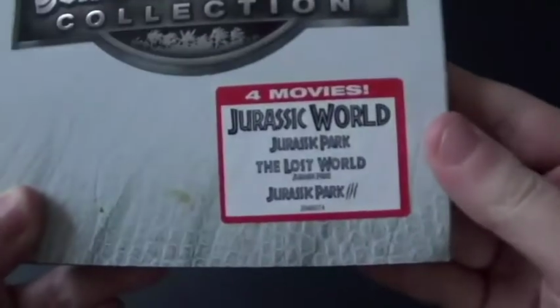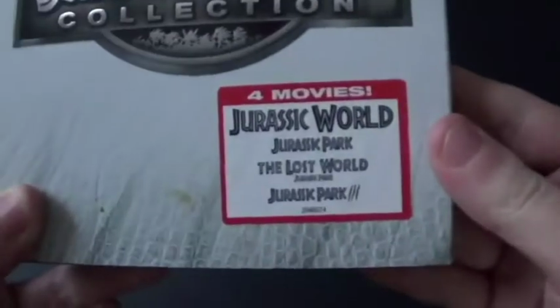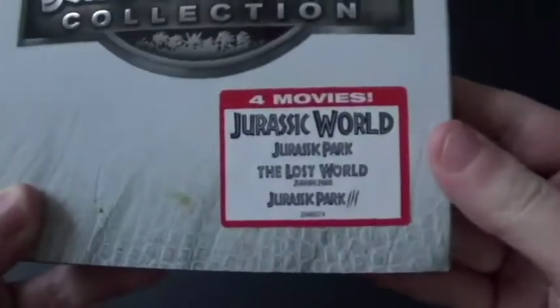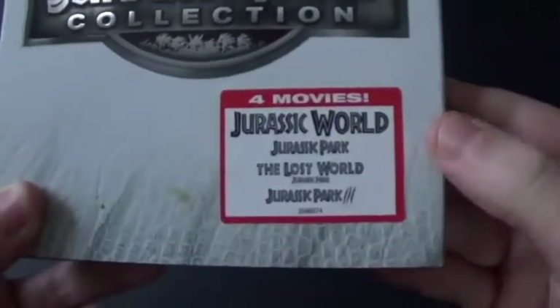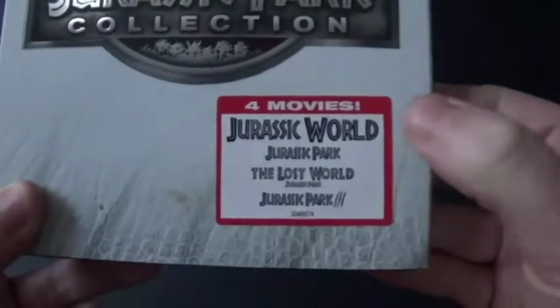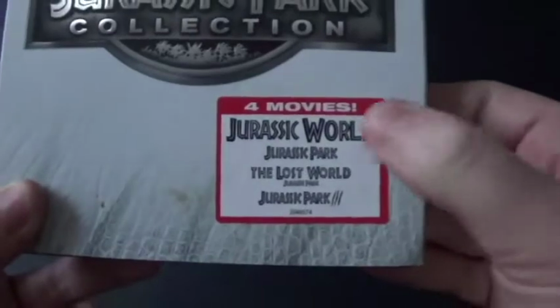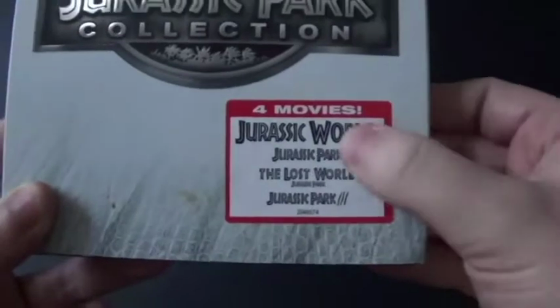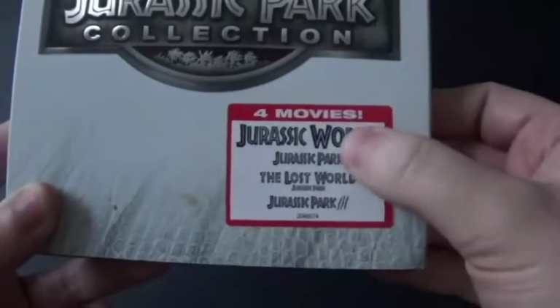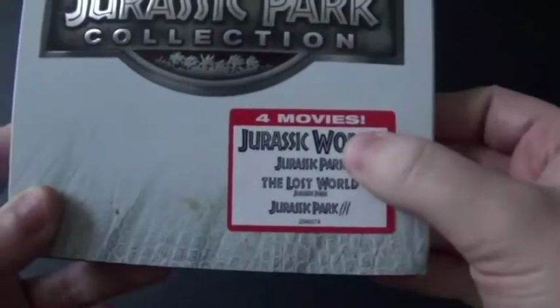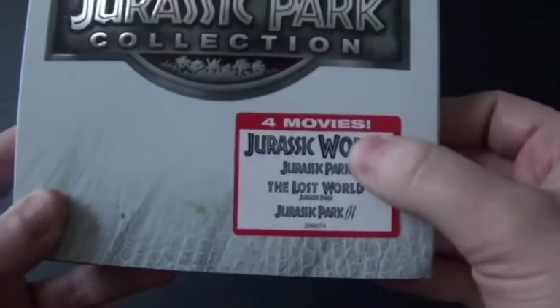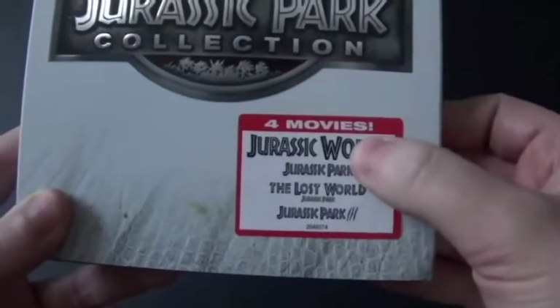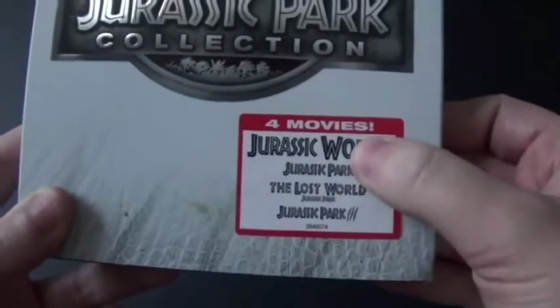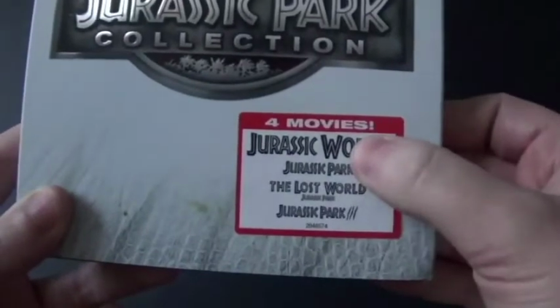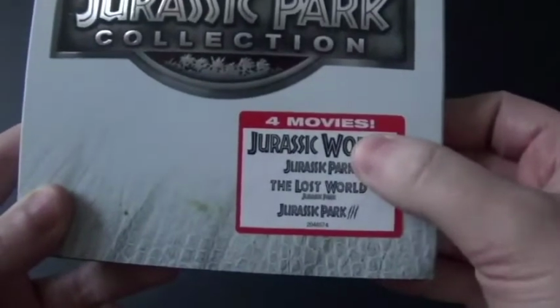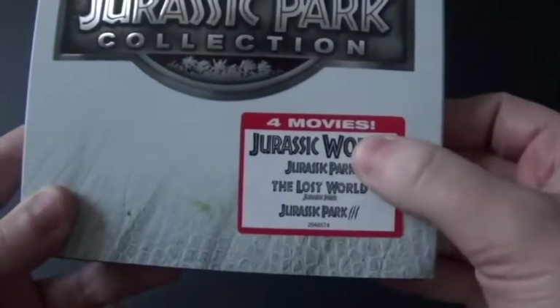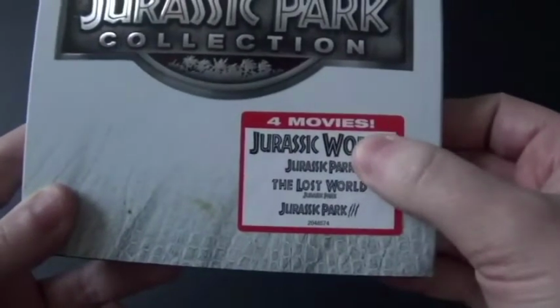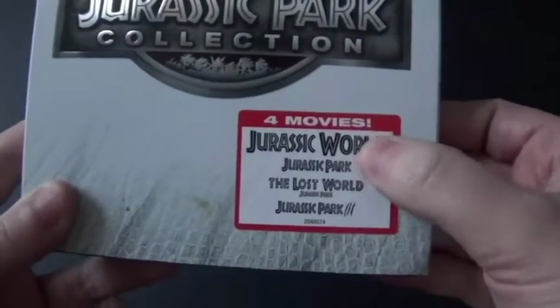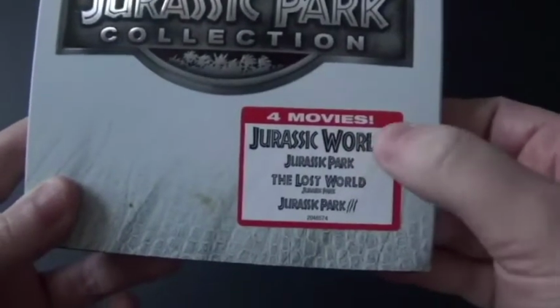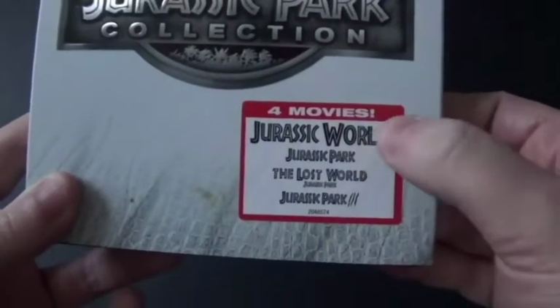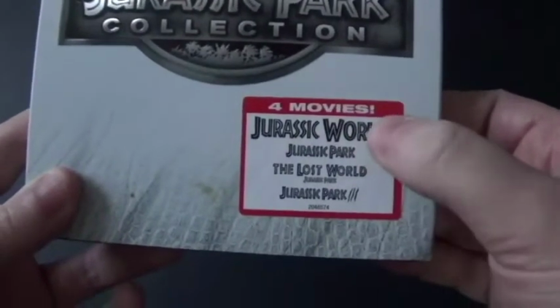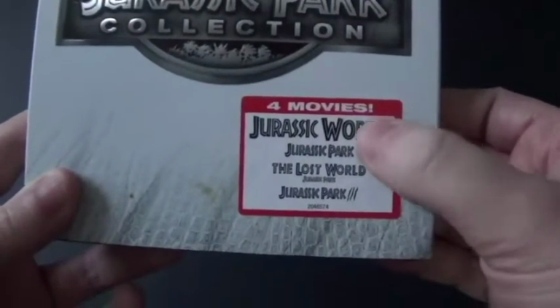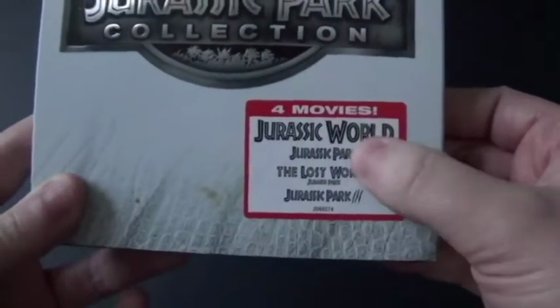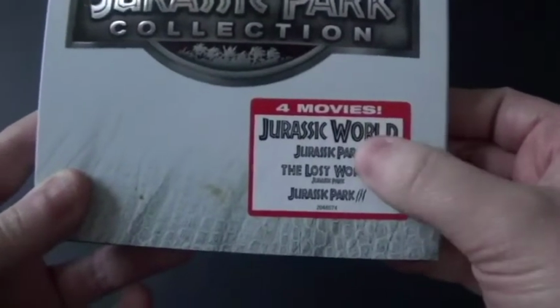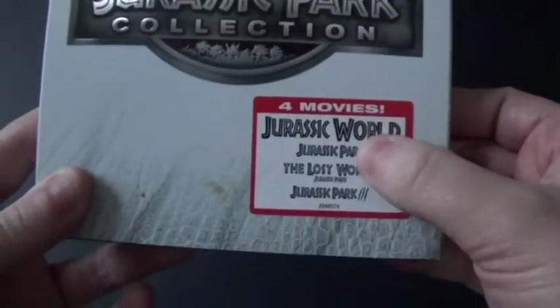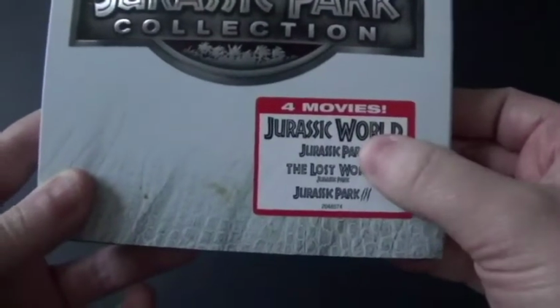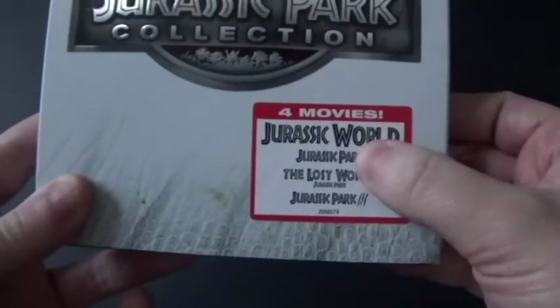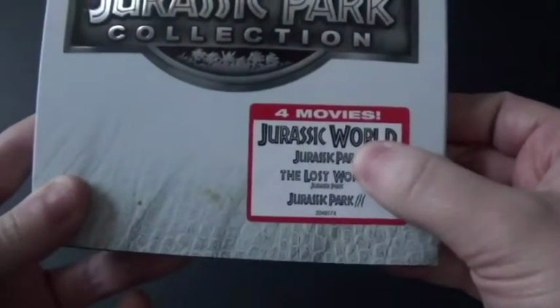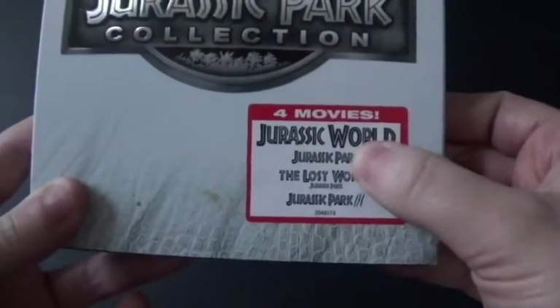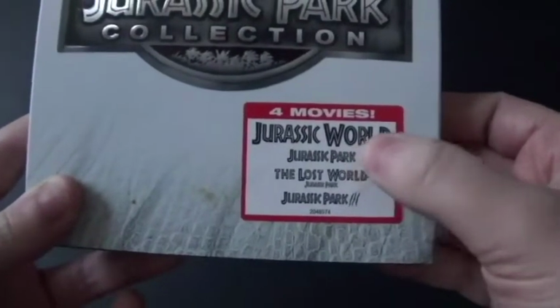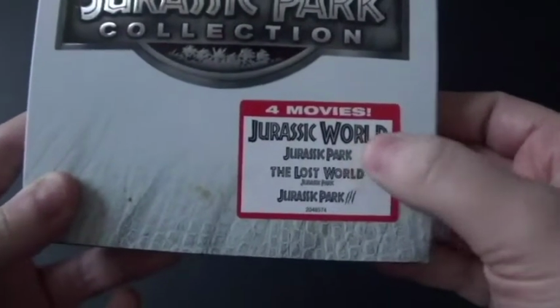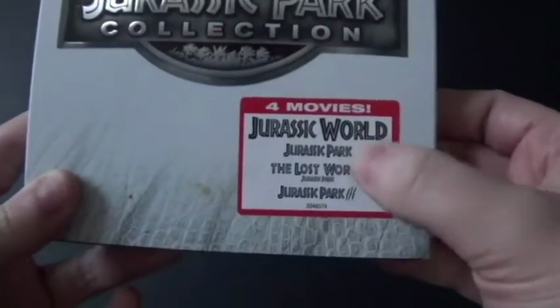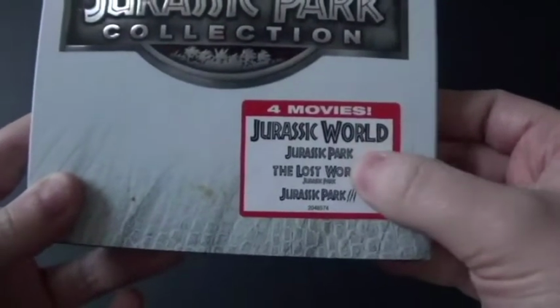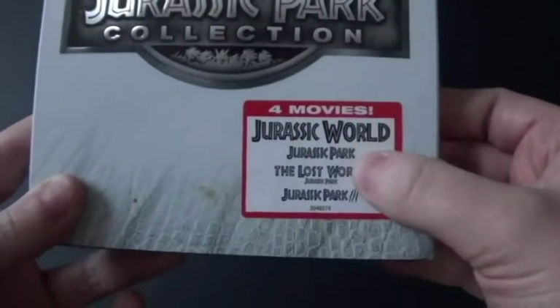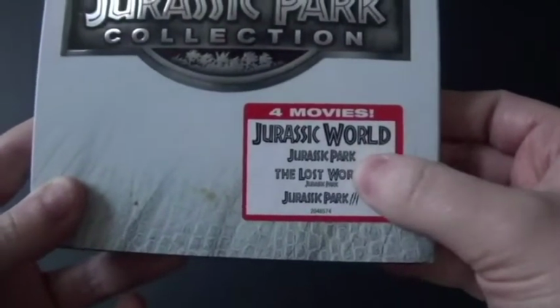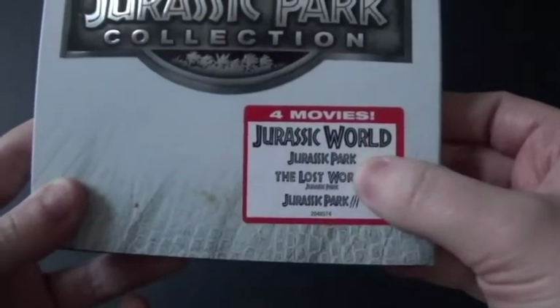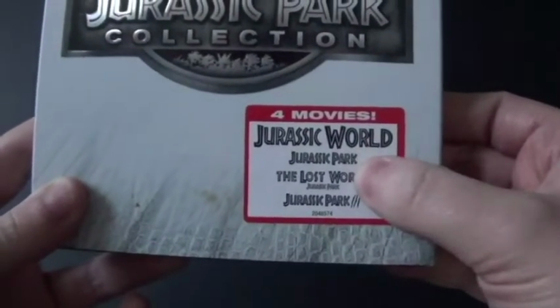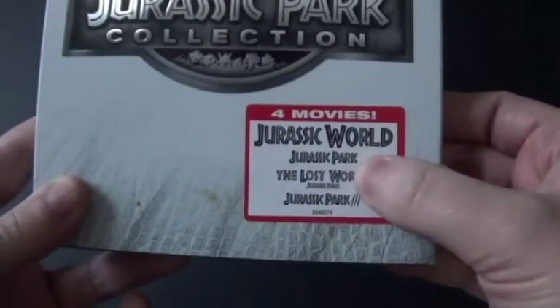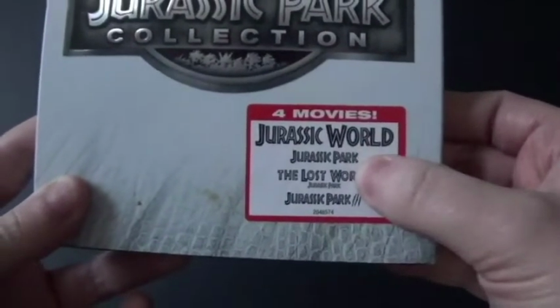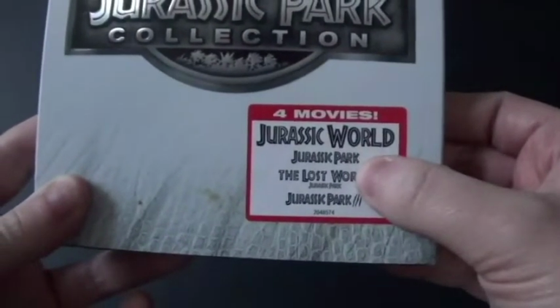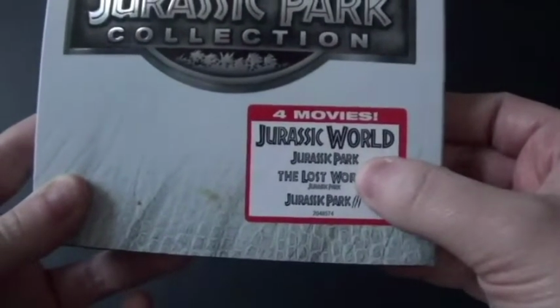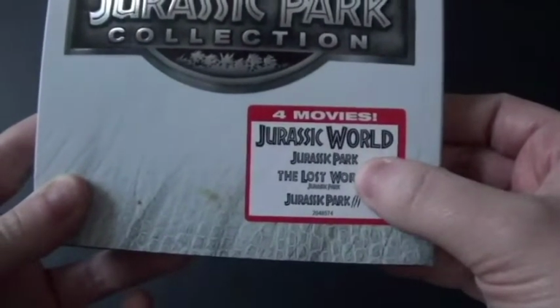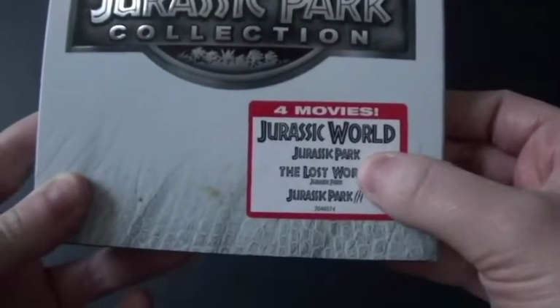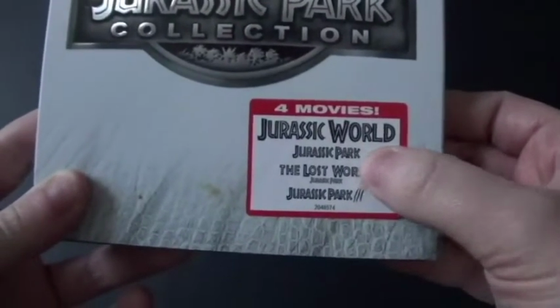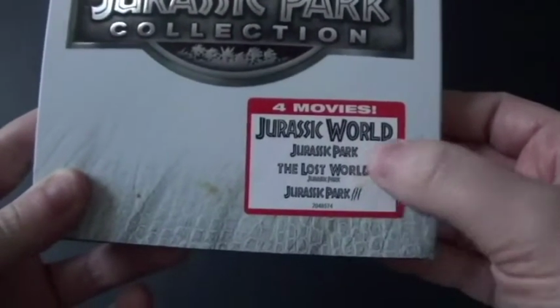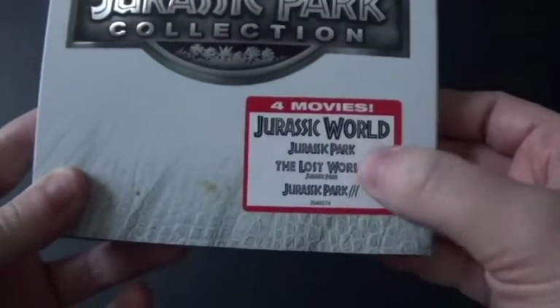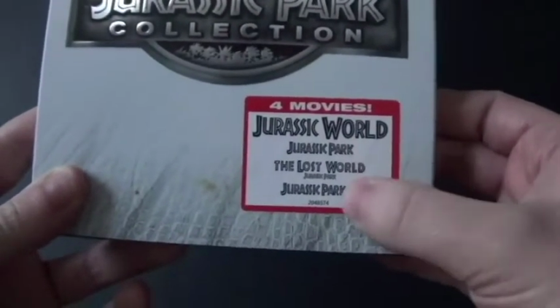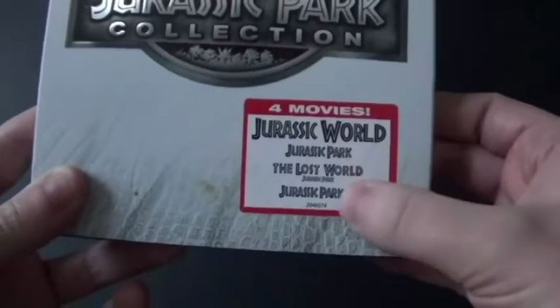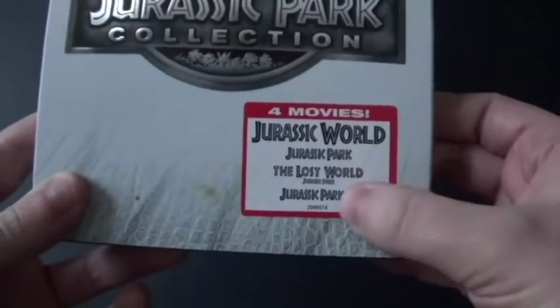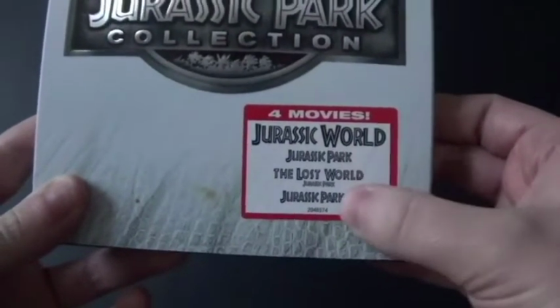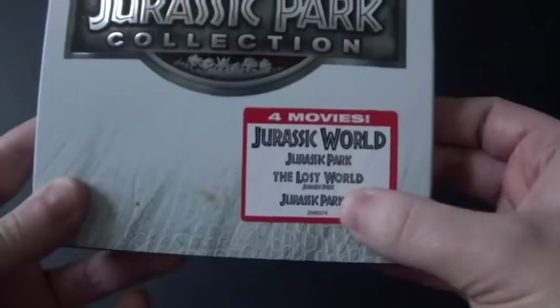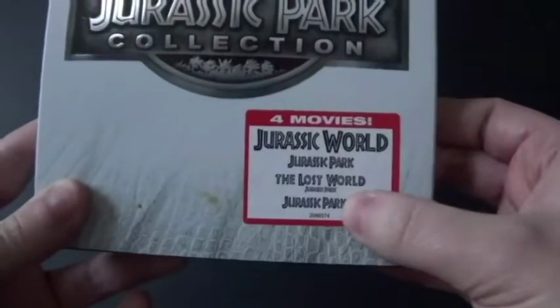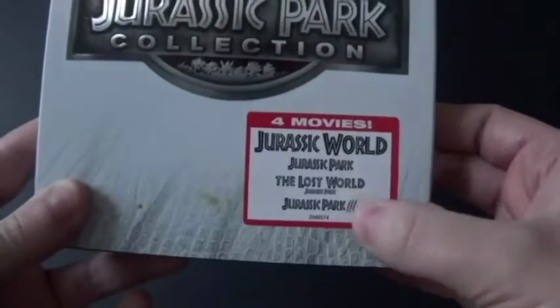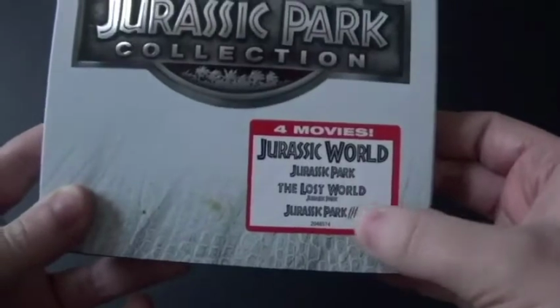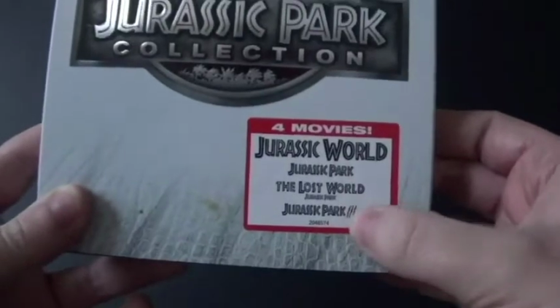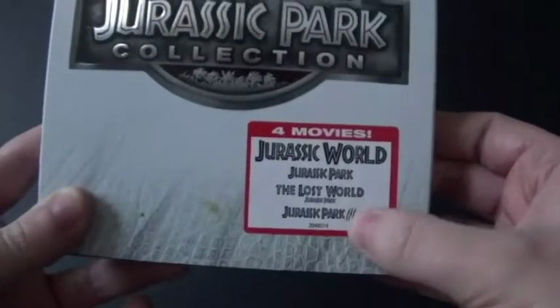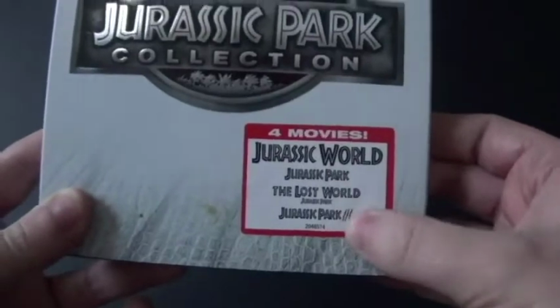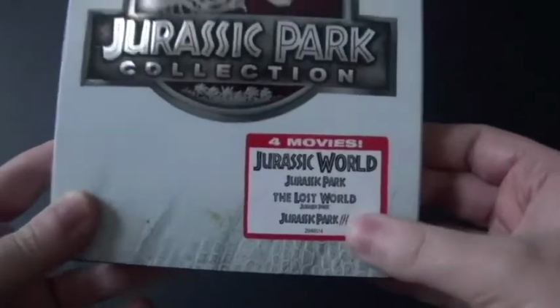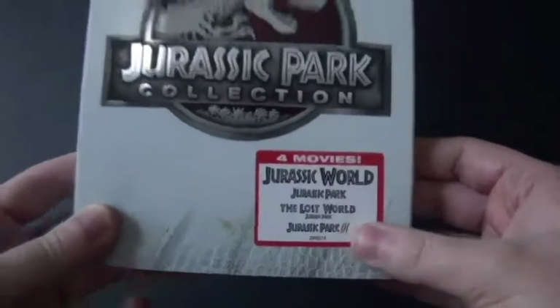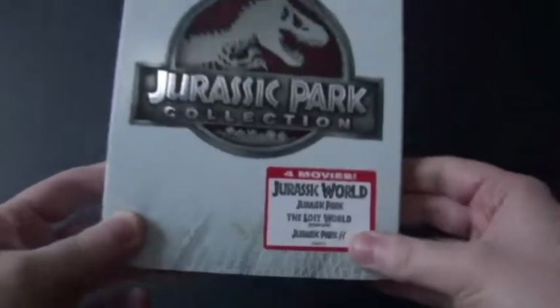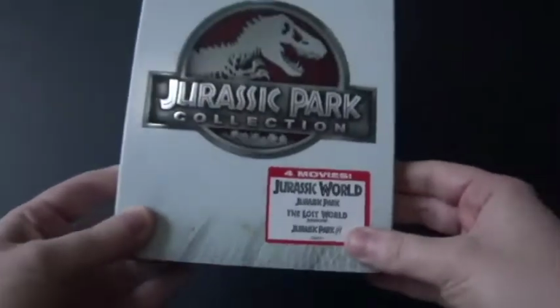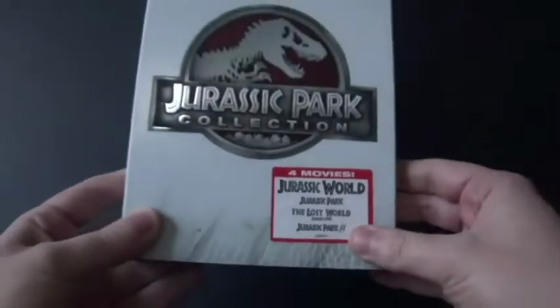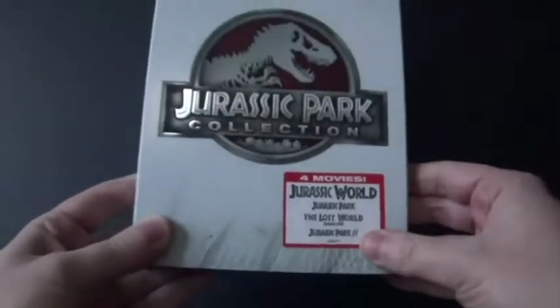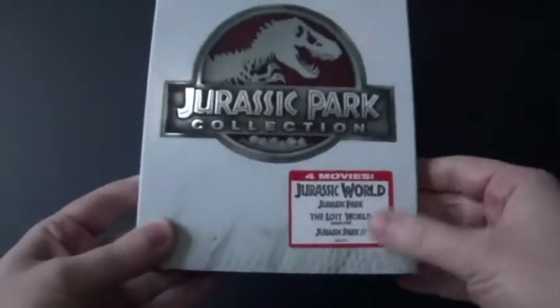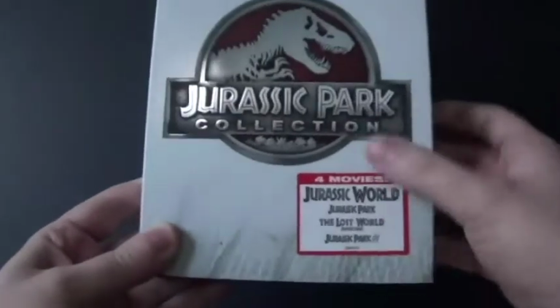We've got Jurassic World, Jurassic Park, The Lost World Jurassic Park, and Jurassic Park 3.